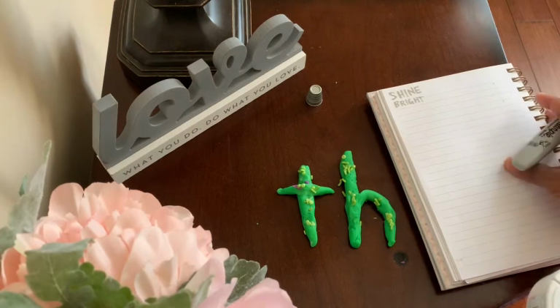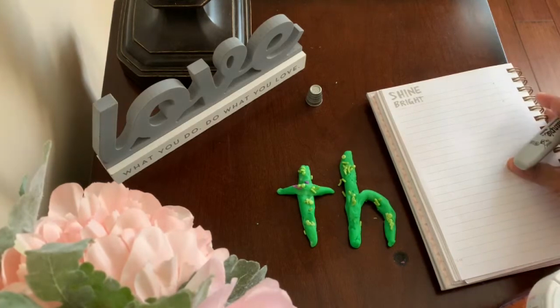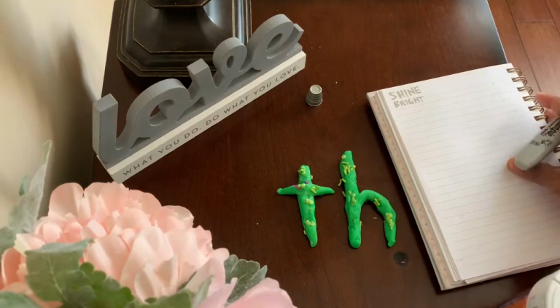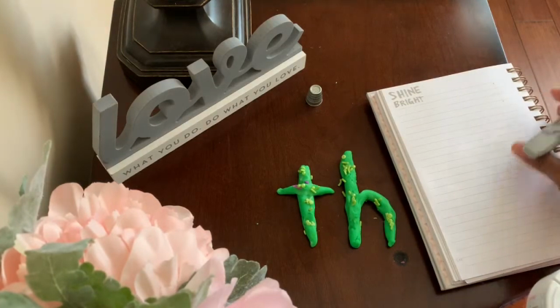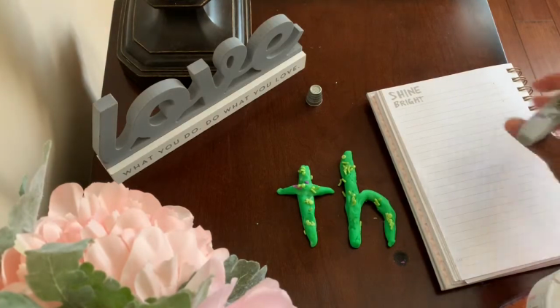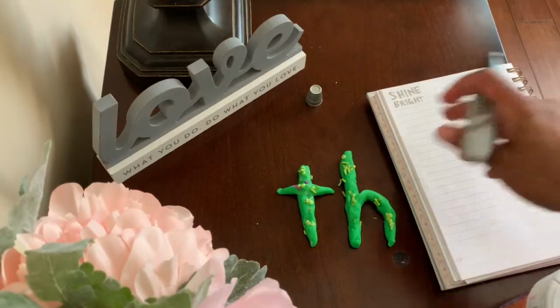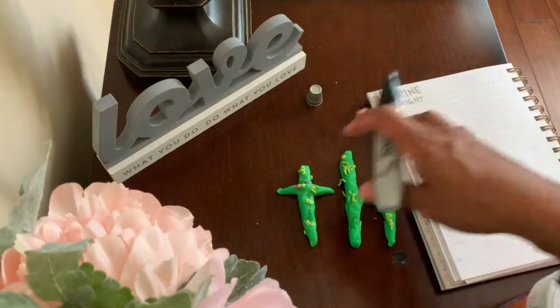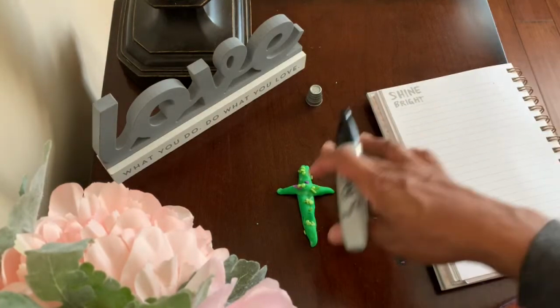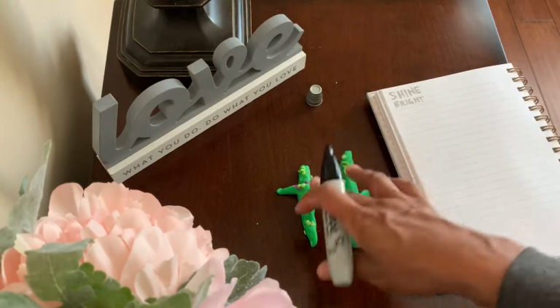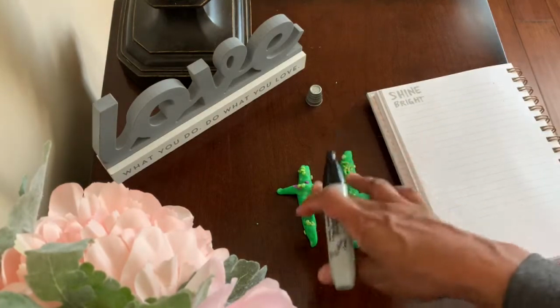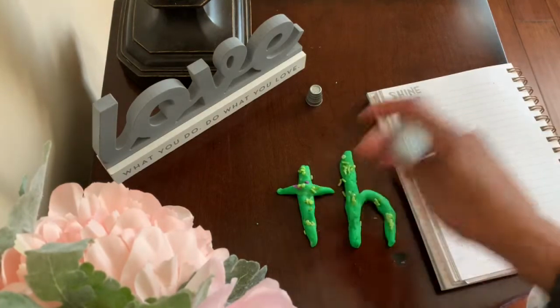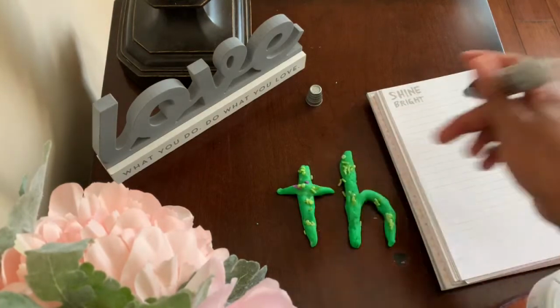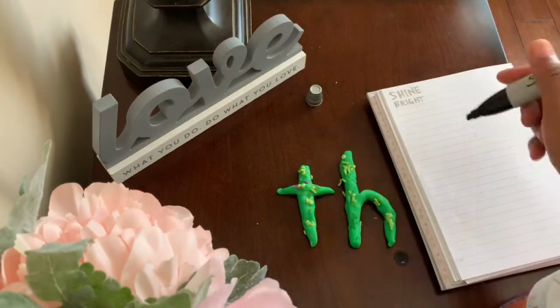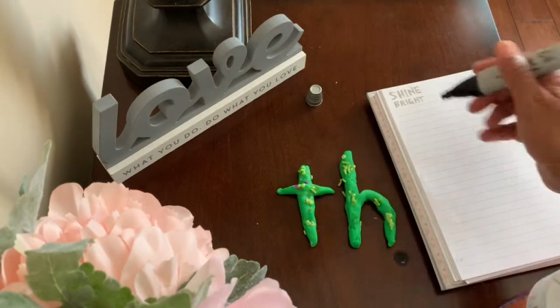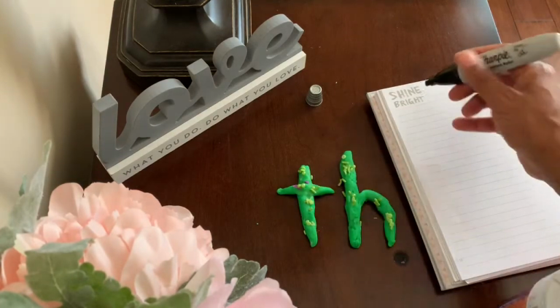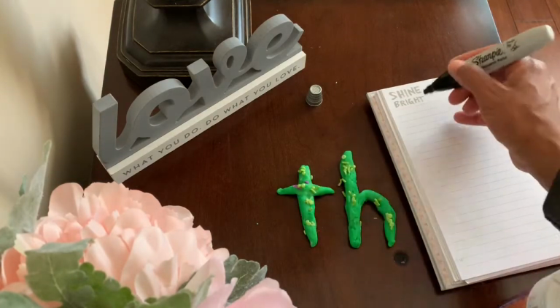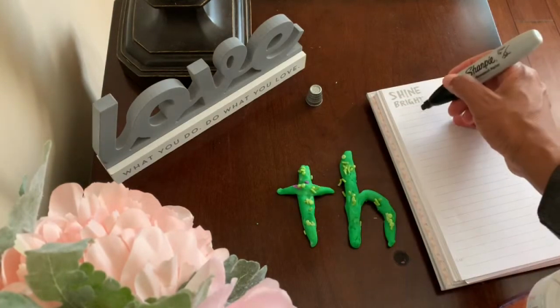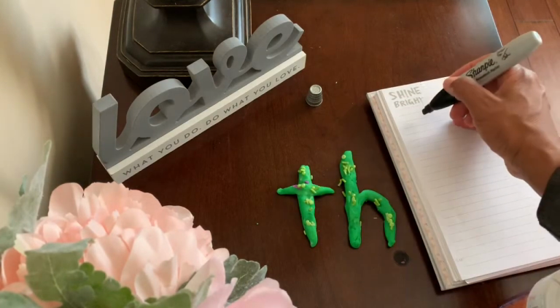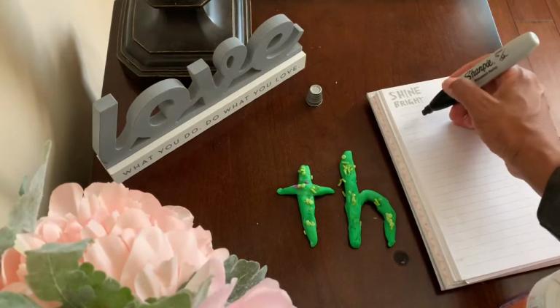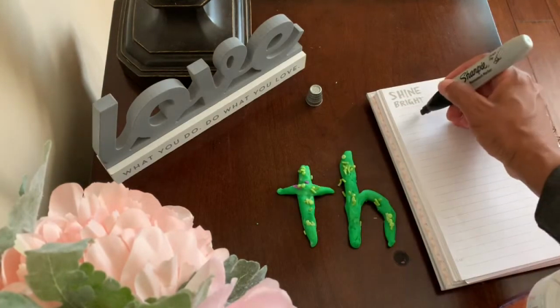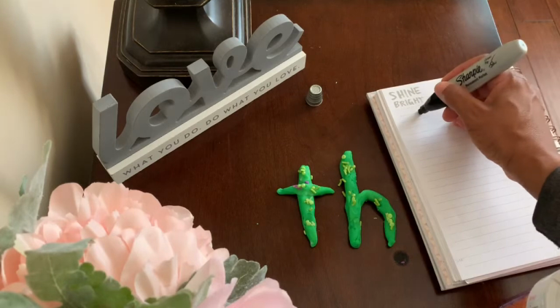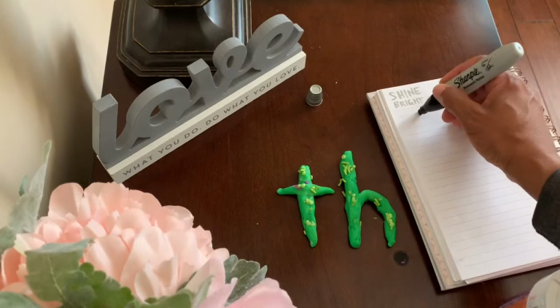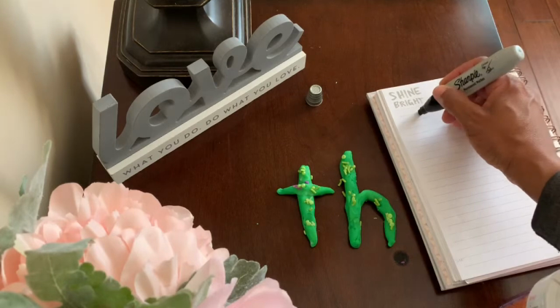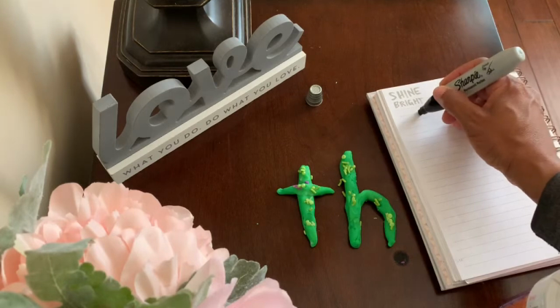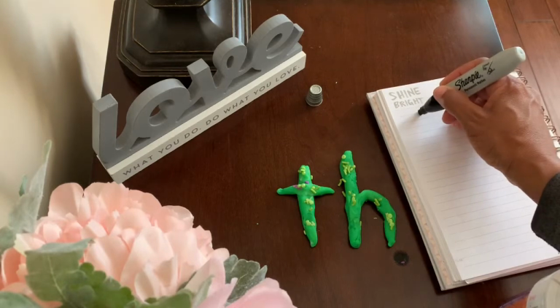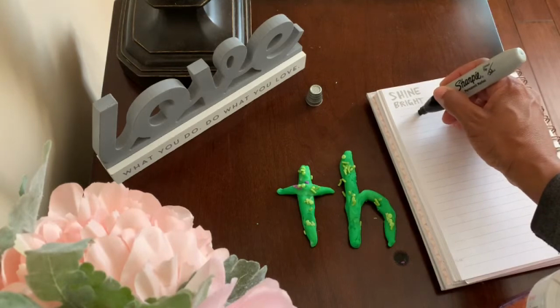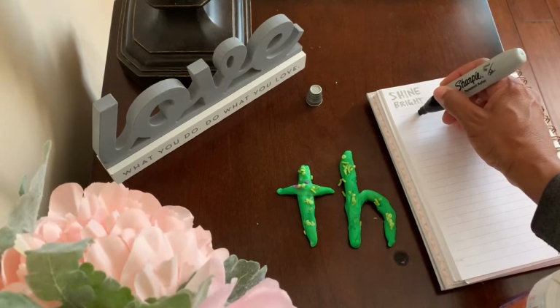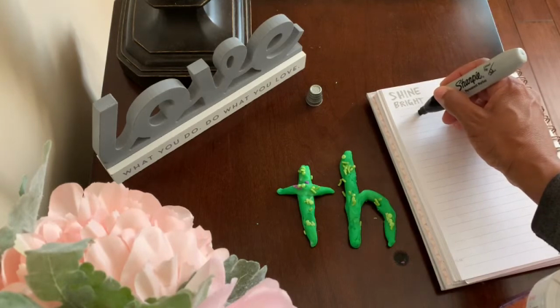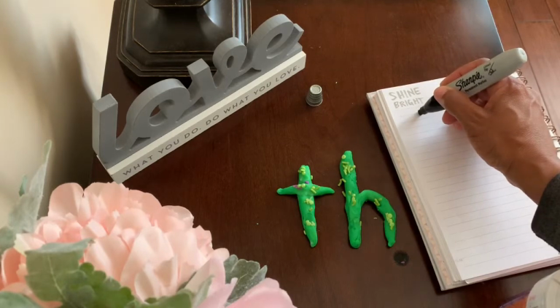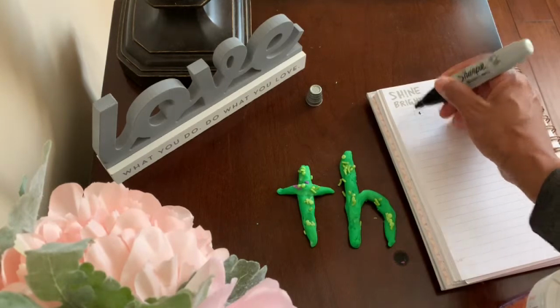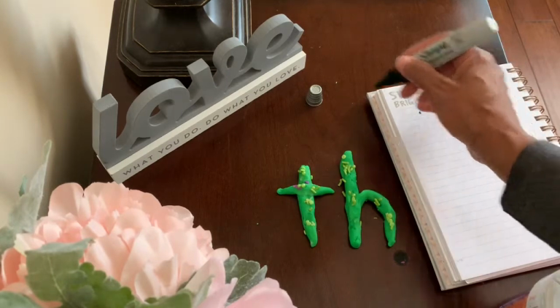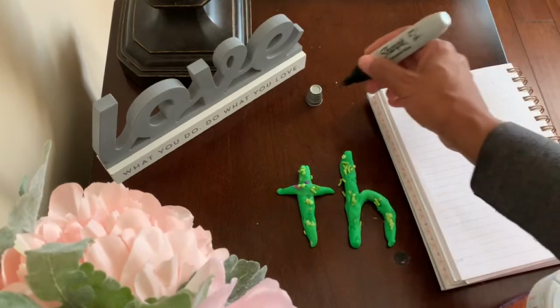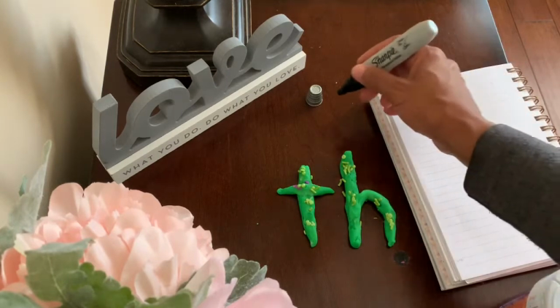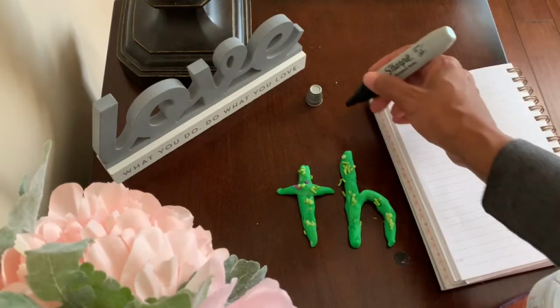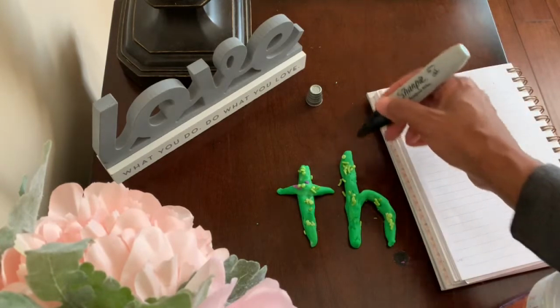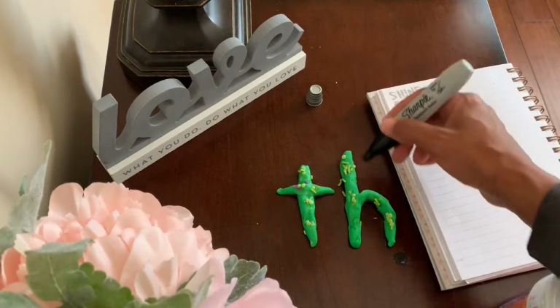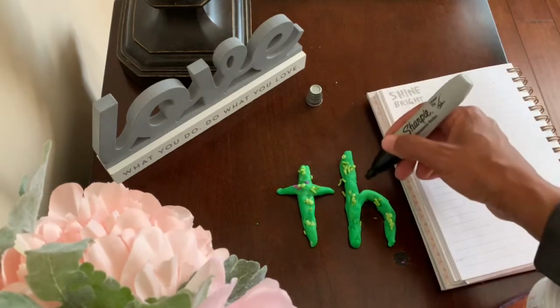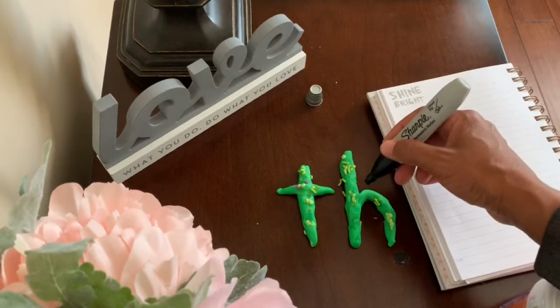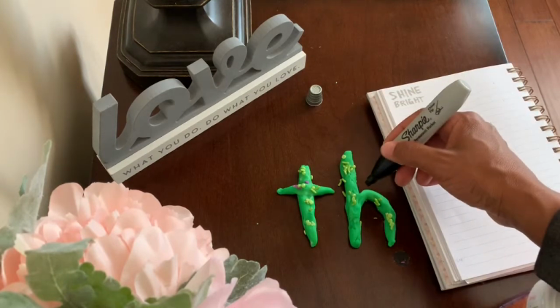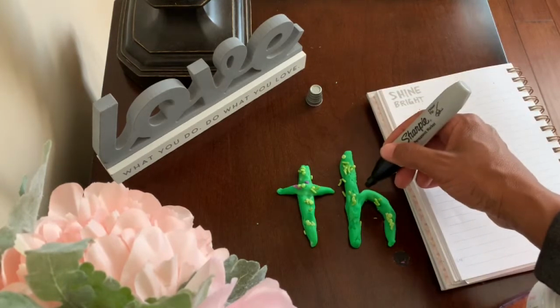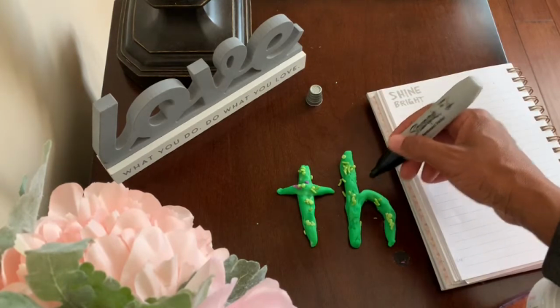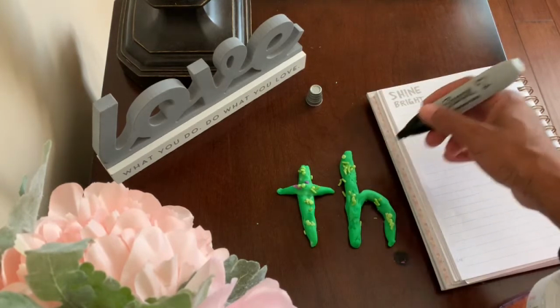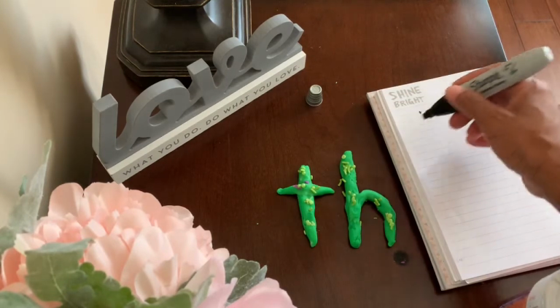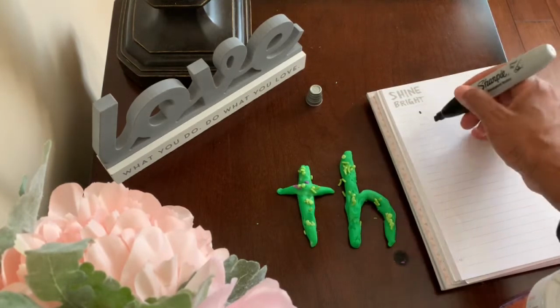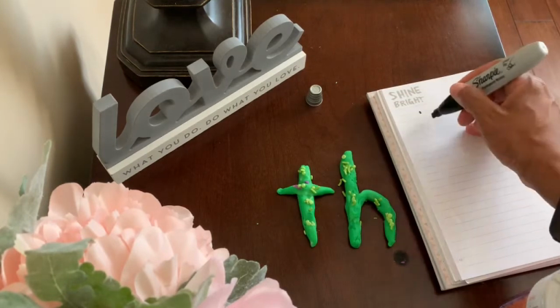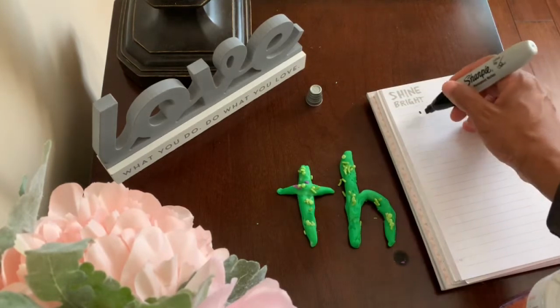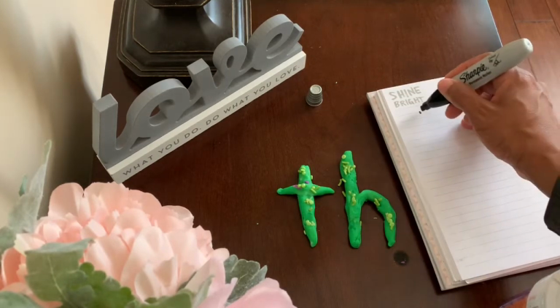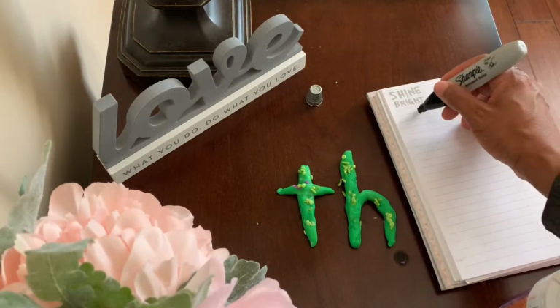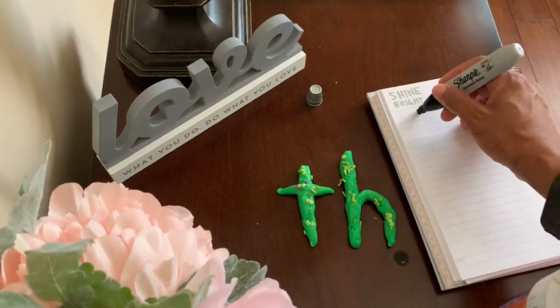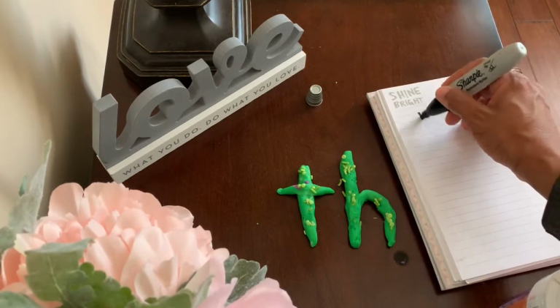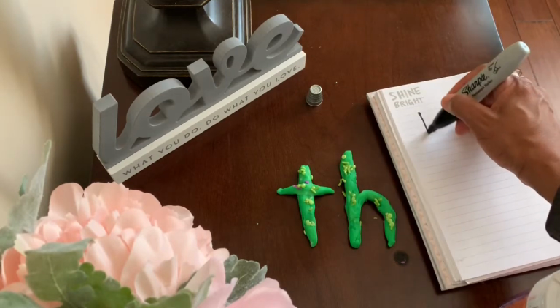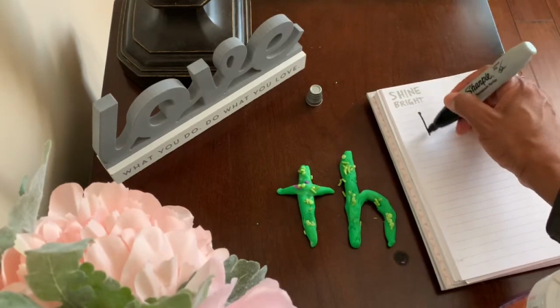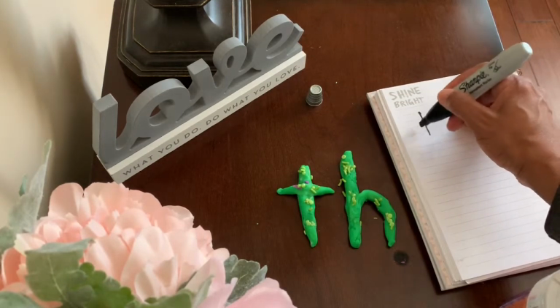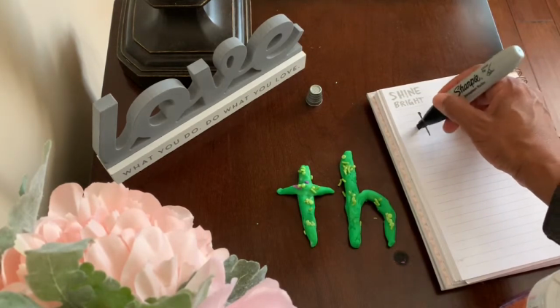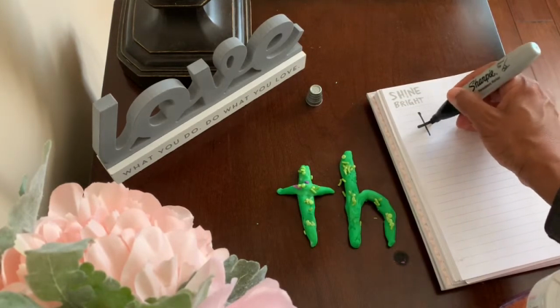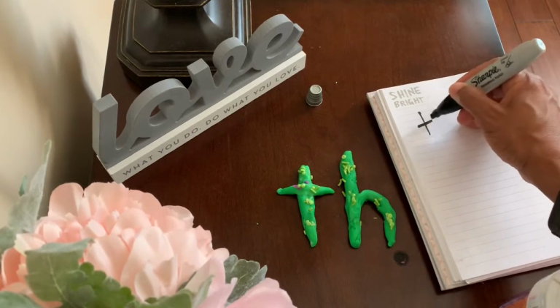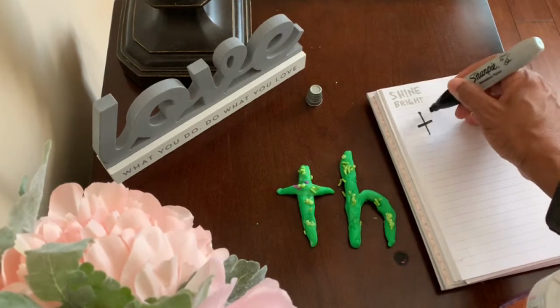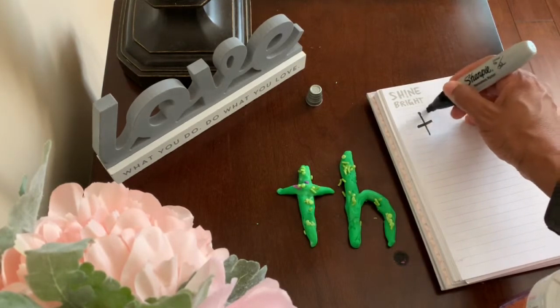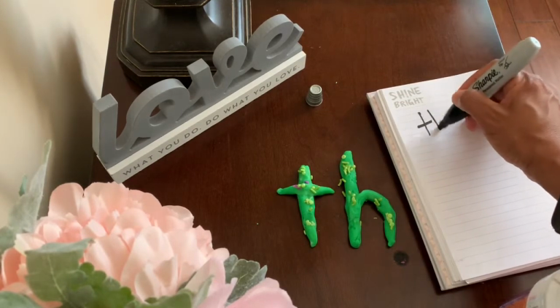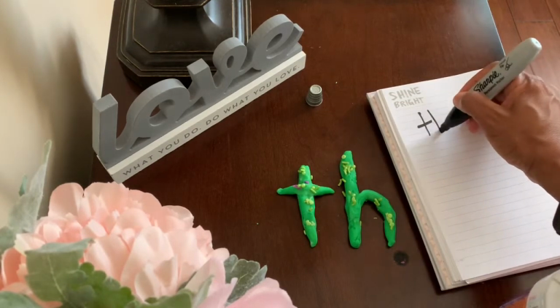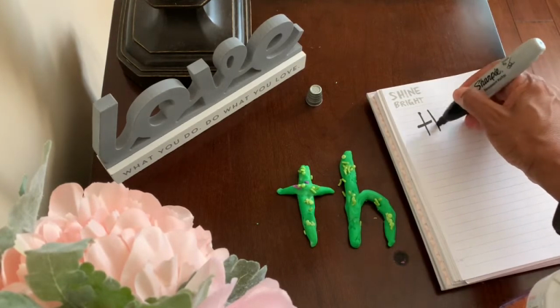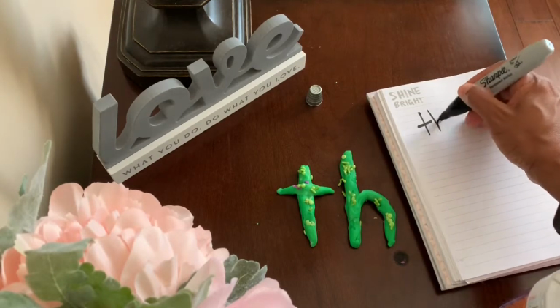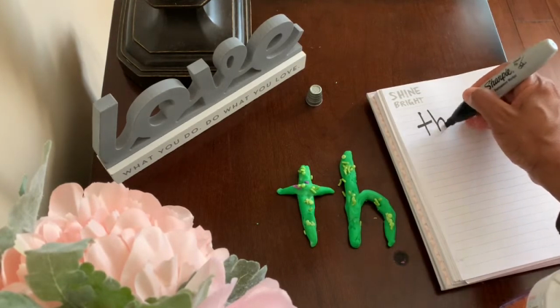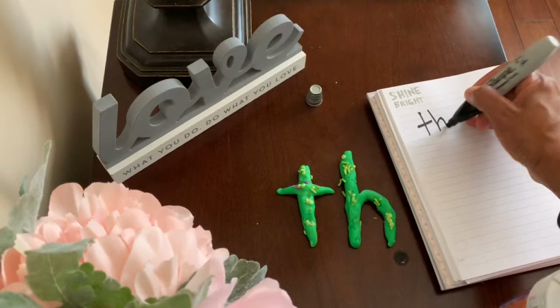Let's write th. Thimble, thimble, th, th, th. T-H says th.